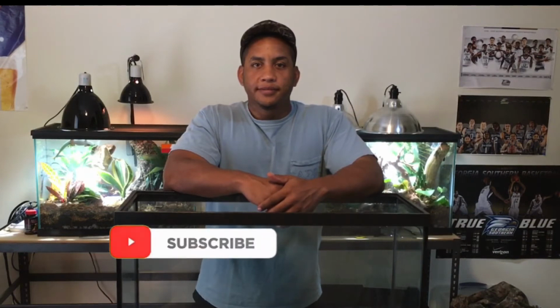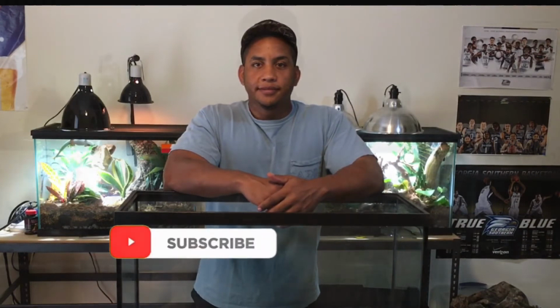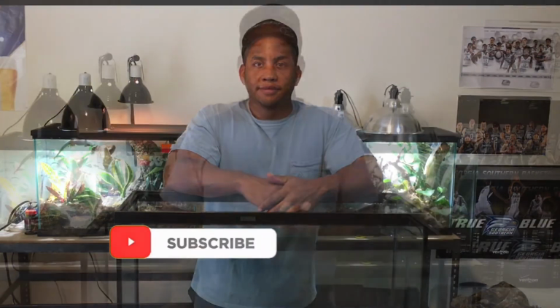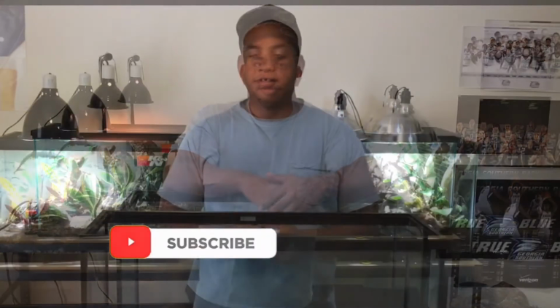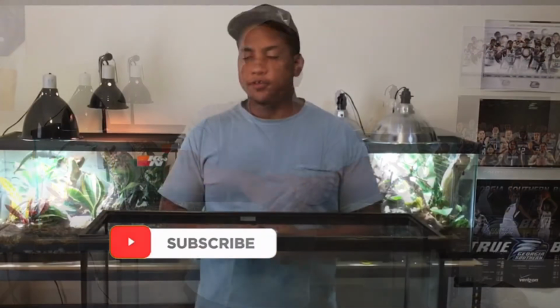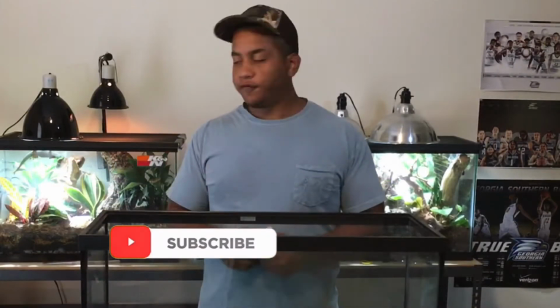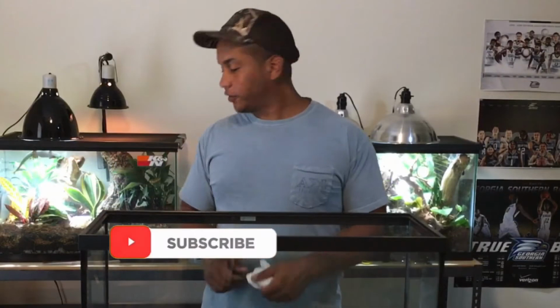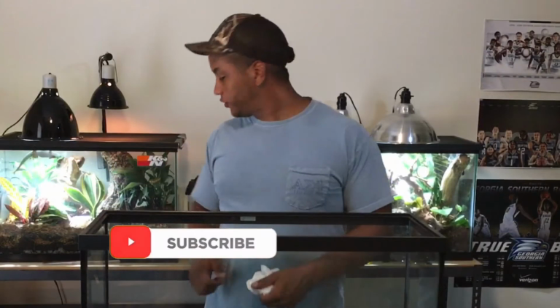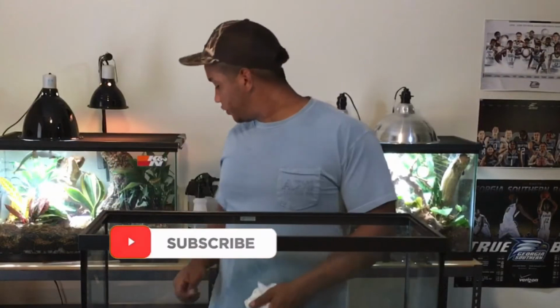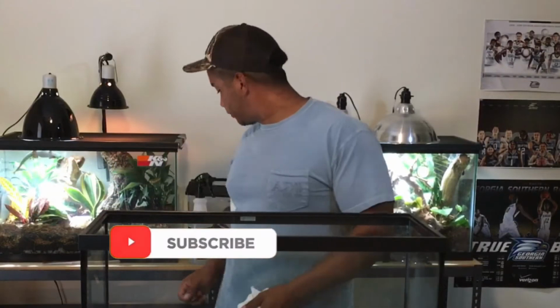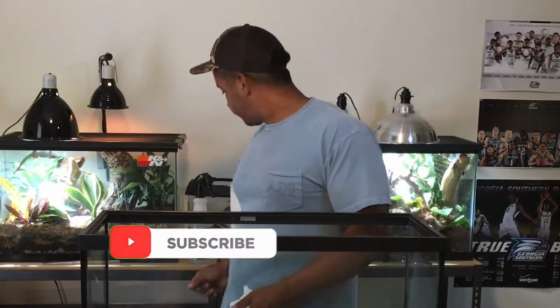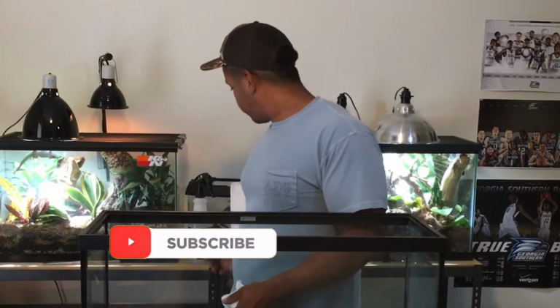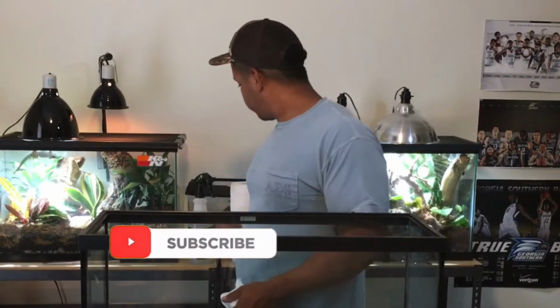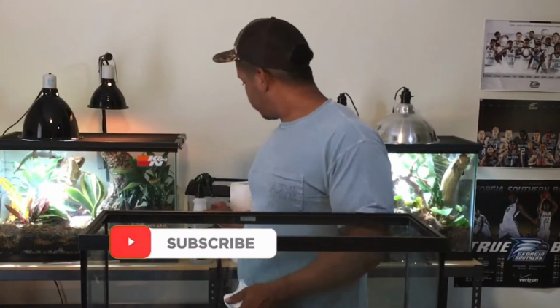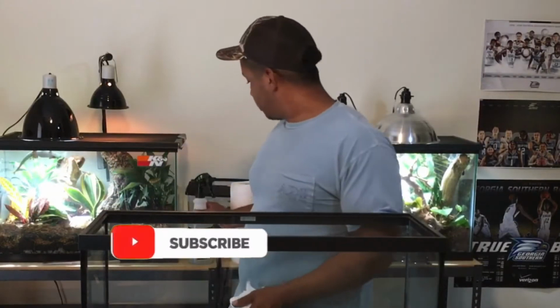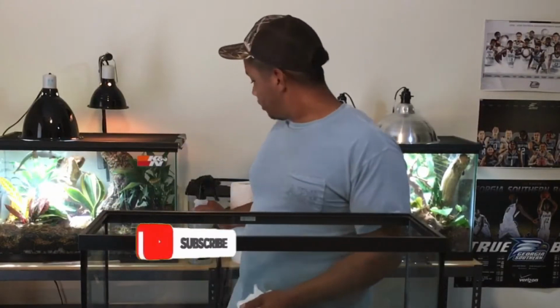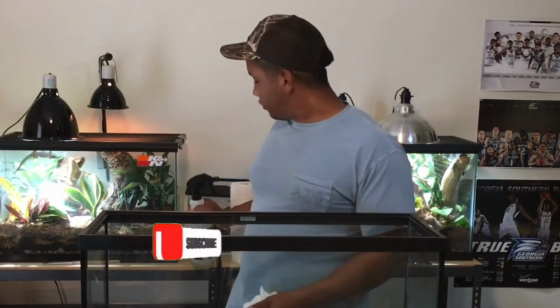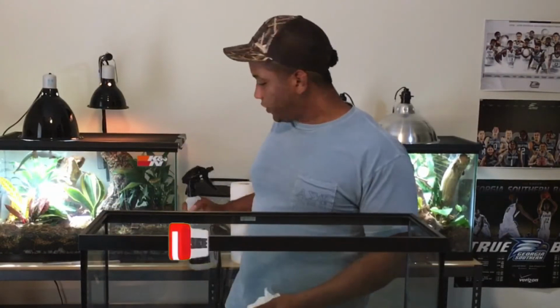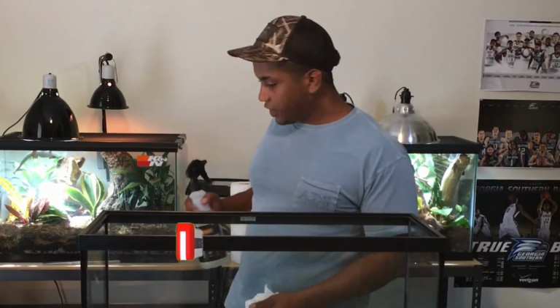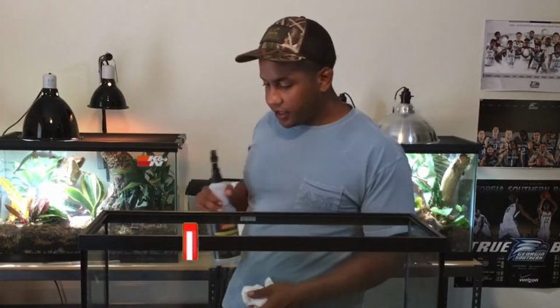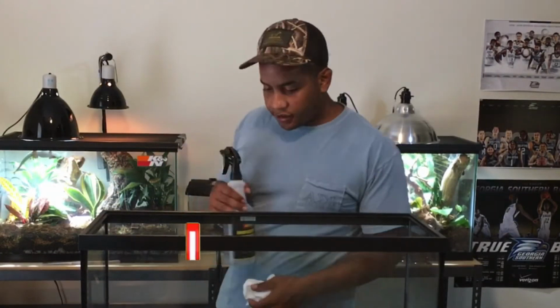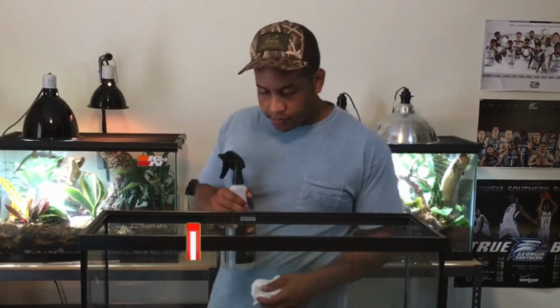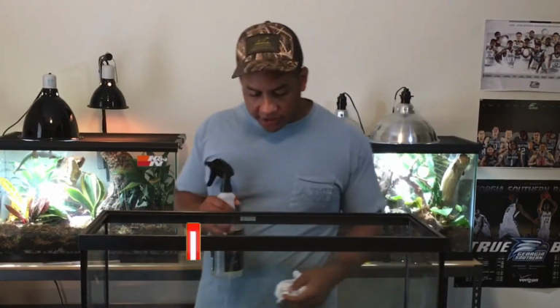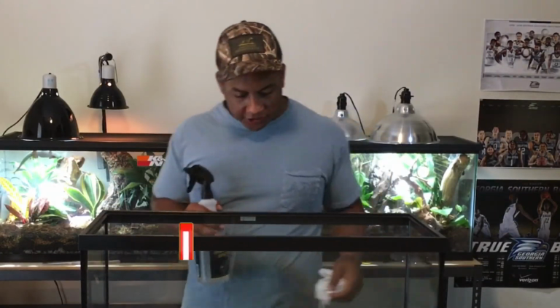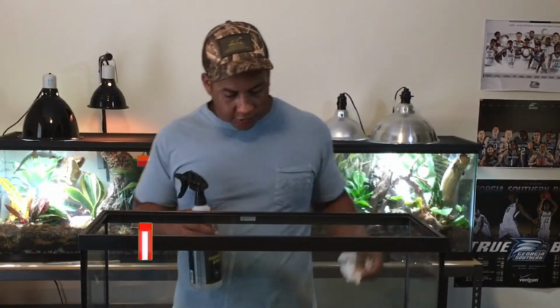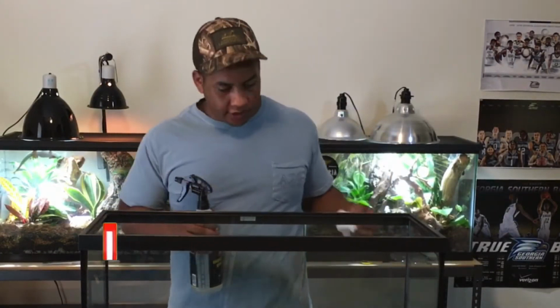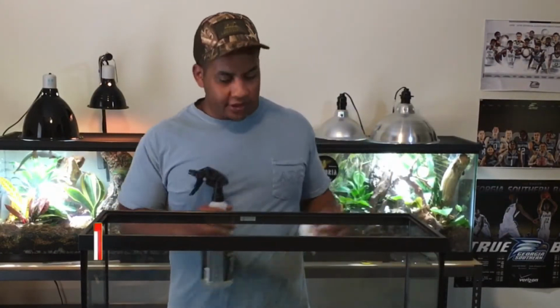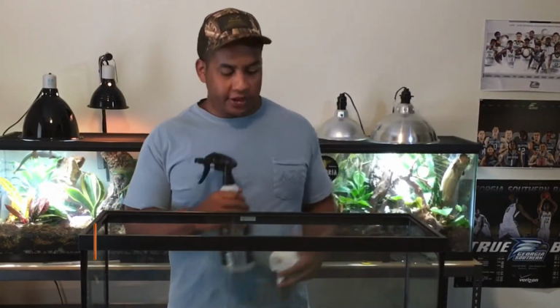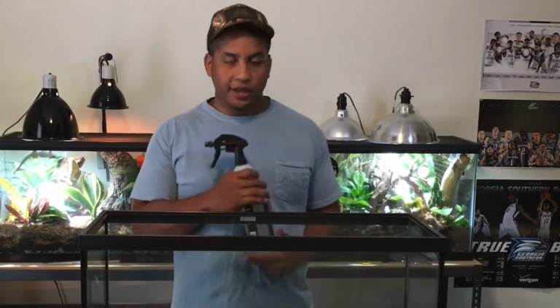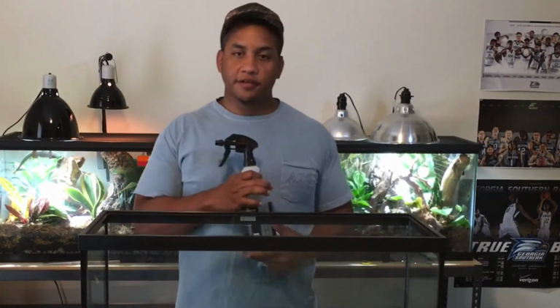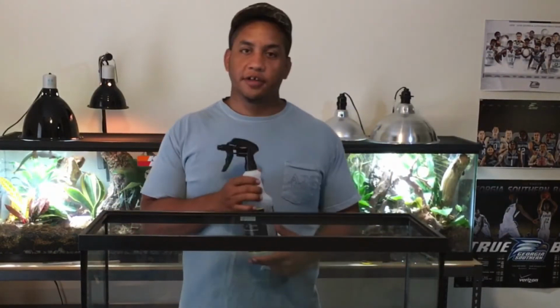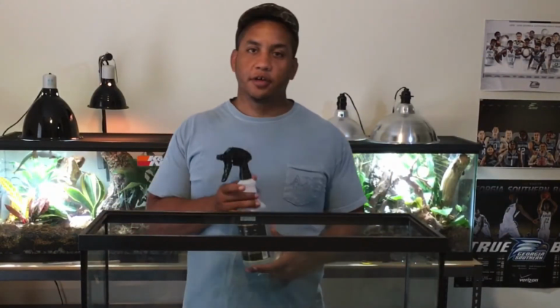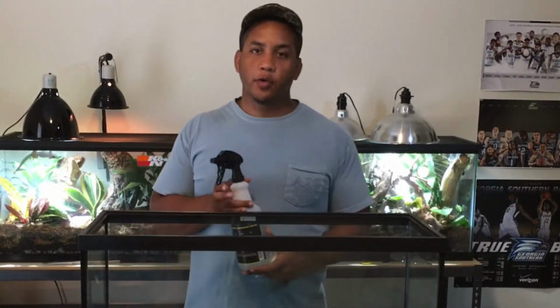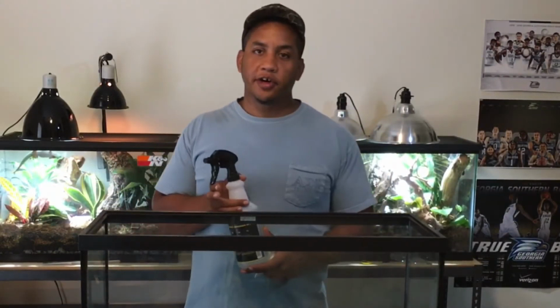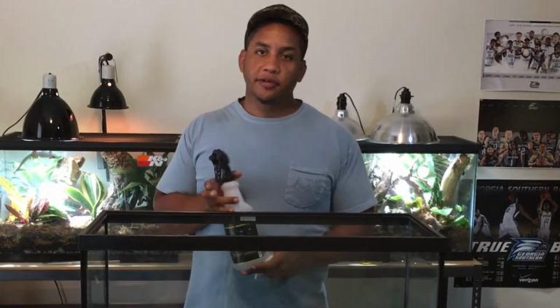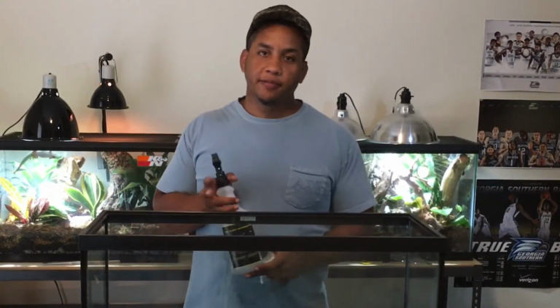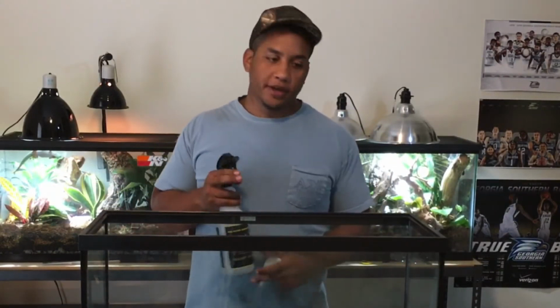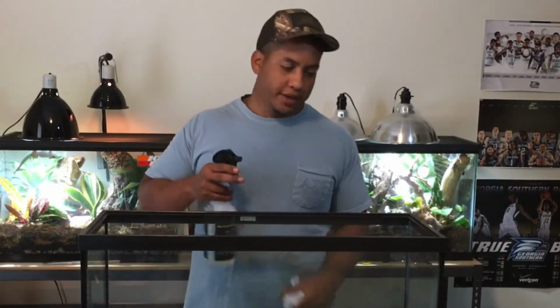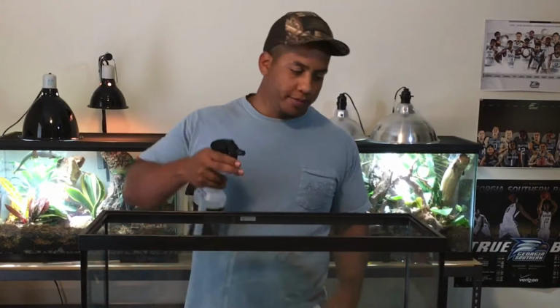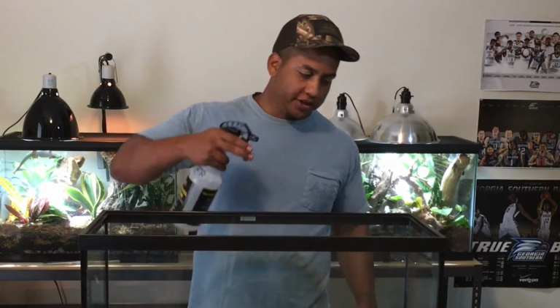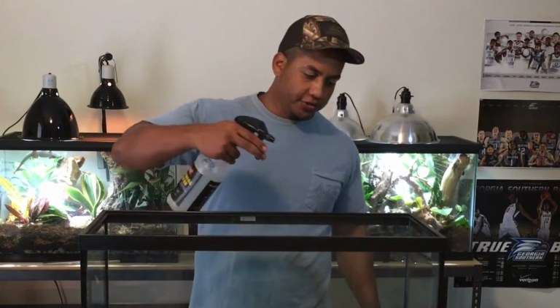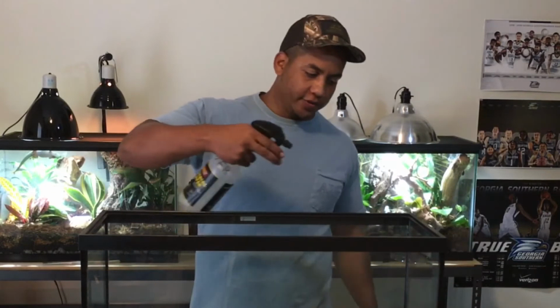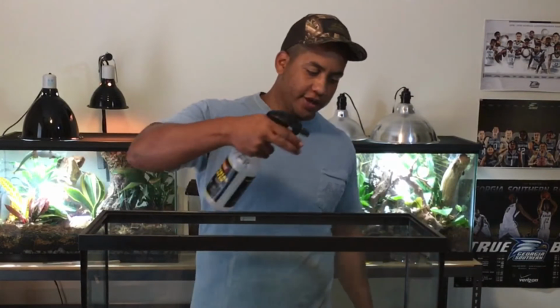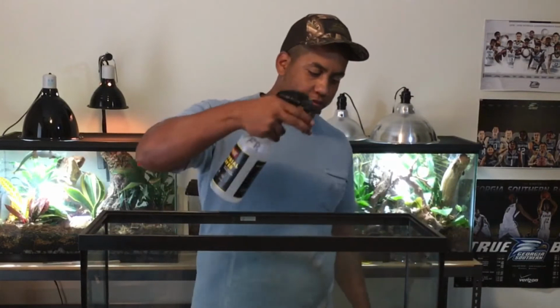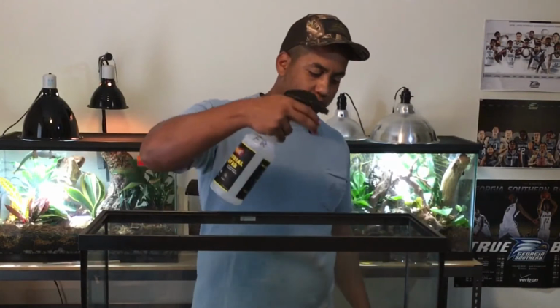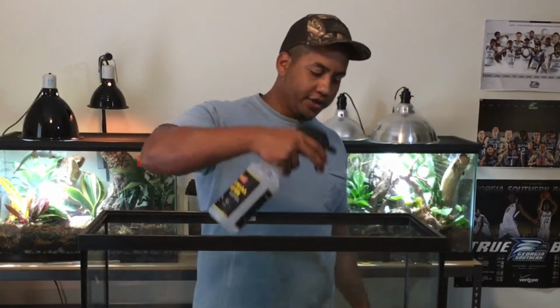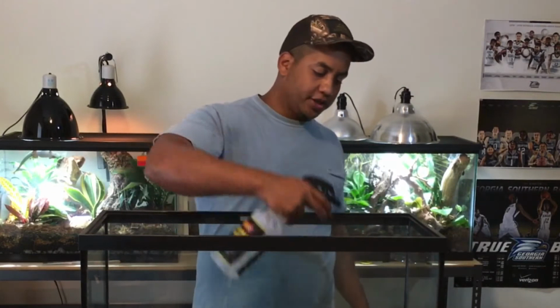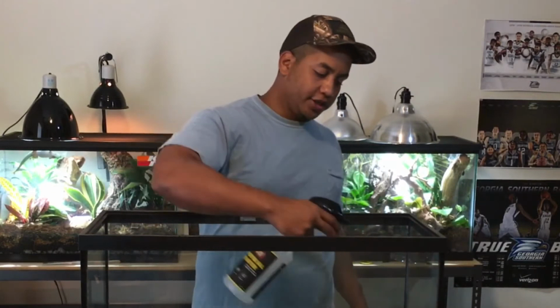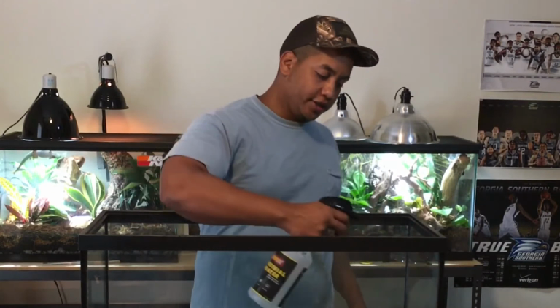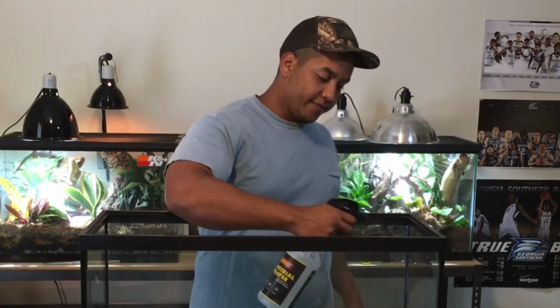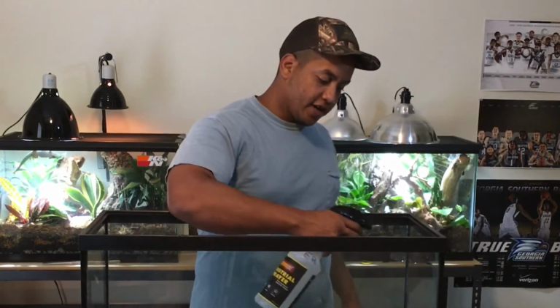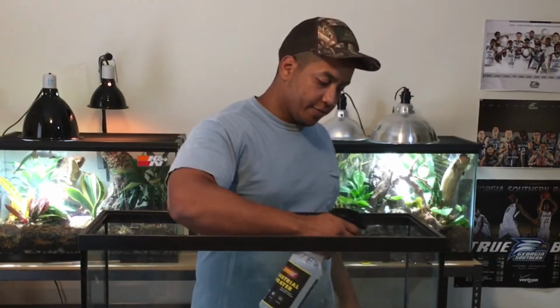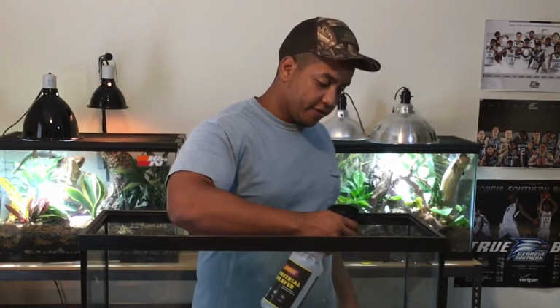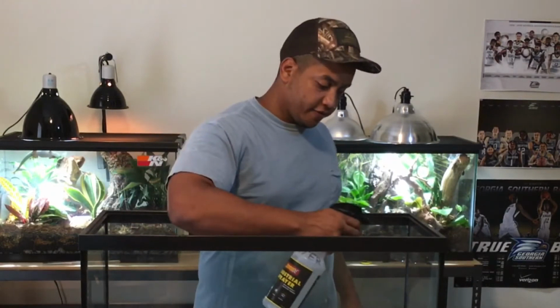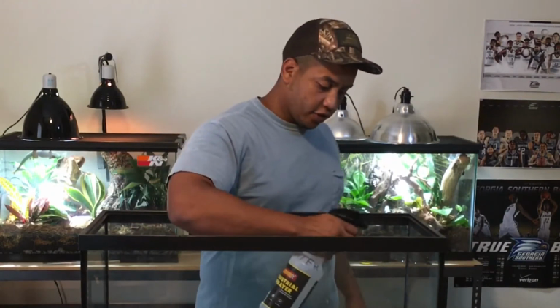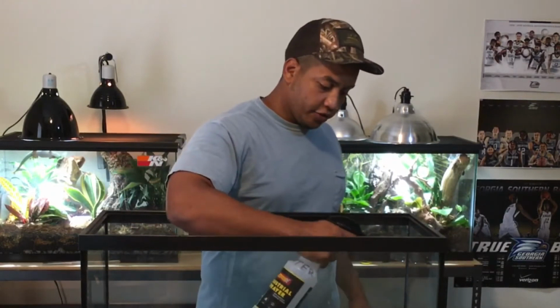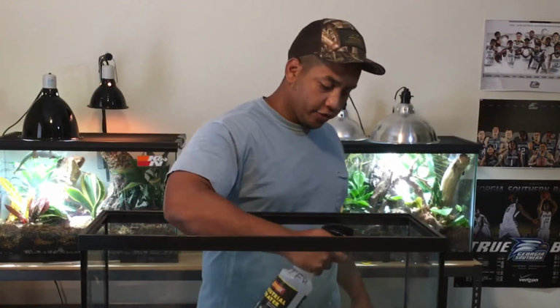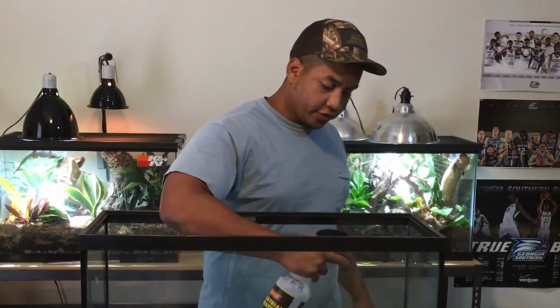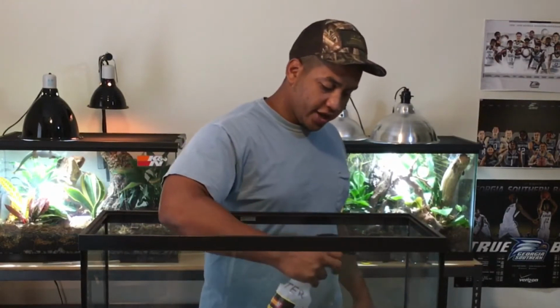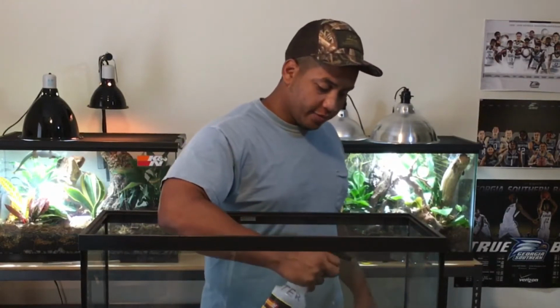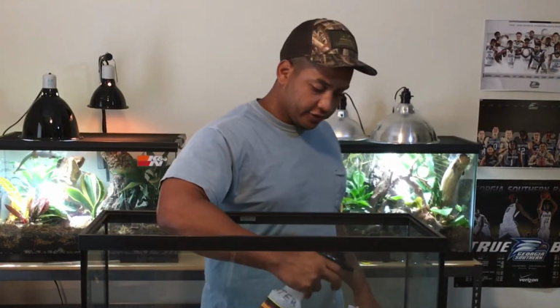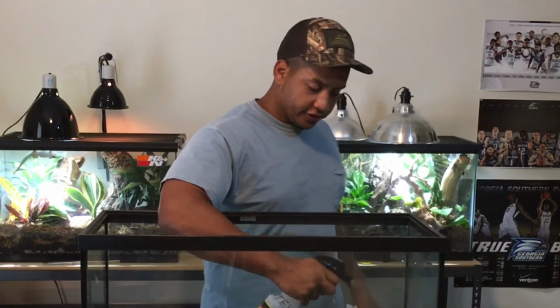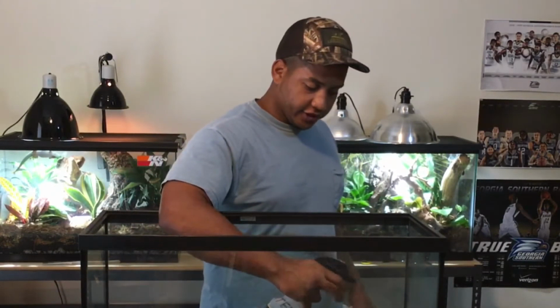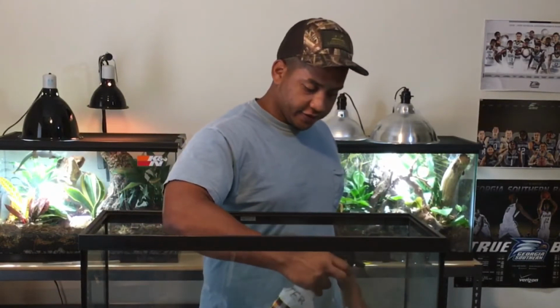Alright, so first things first, we've got to make sure we clean out the aquarium and make sure we have a pretty clean environment for our new animals to live in.